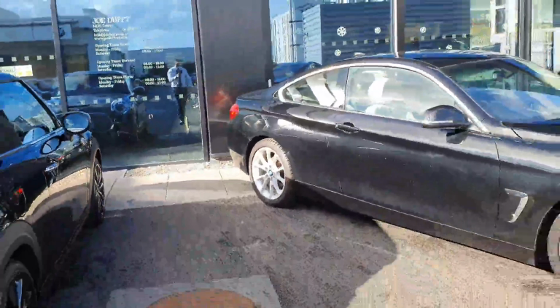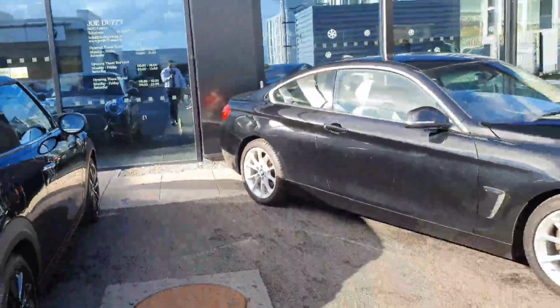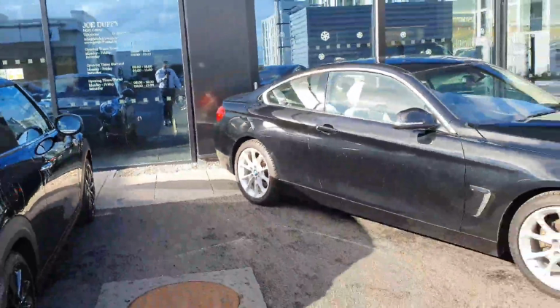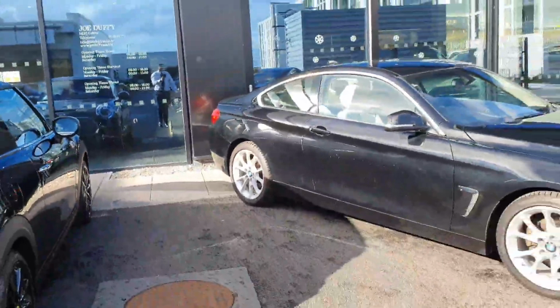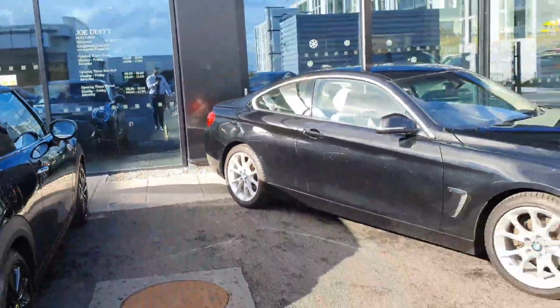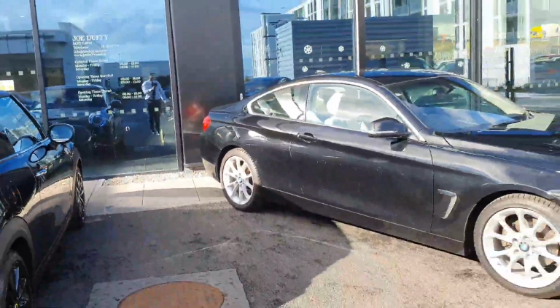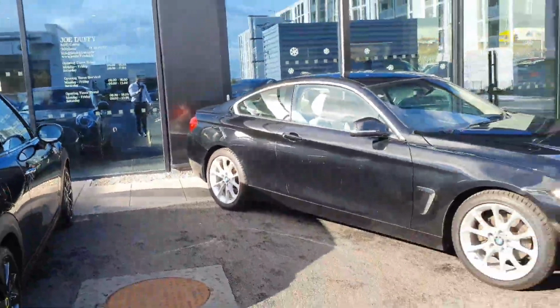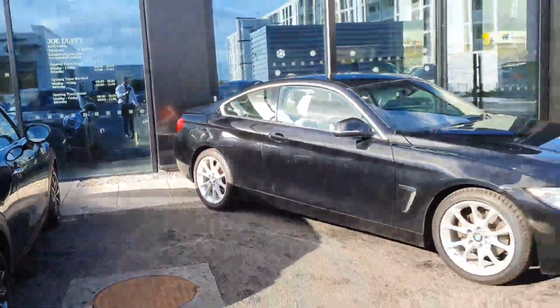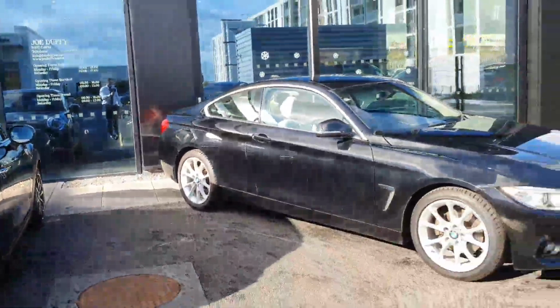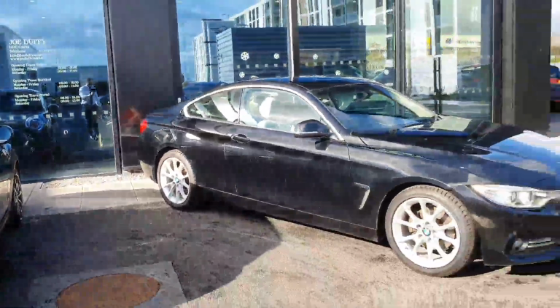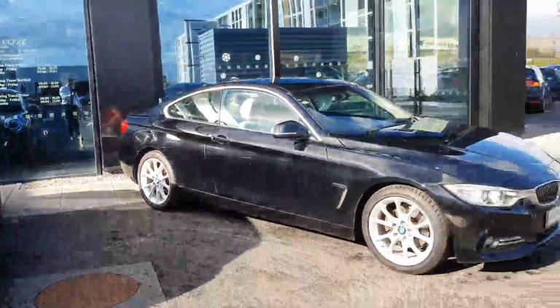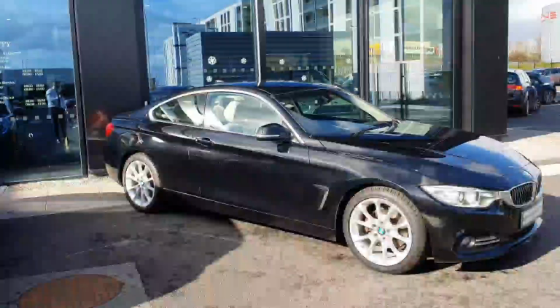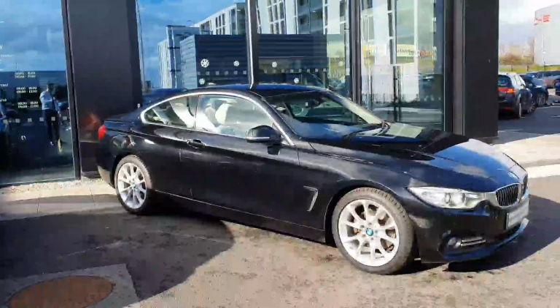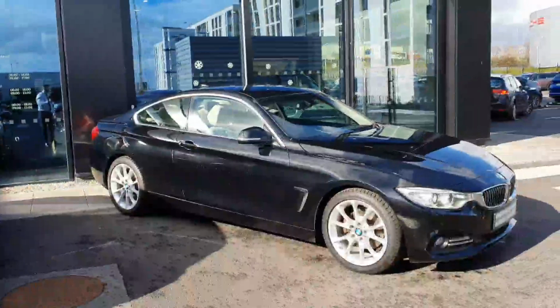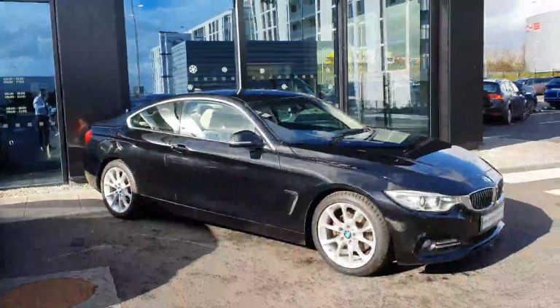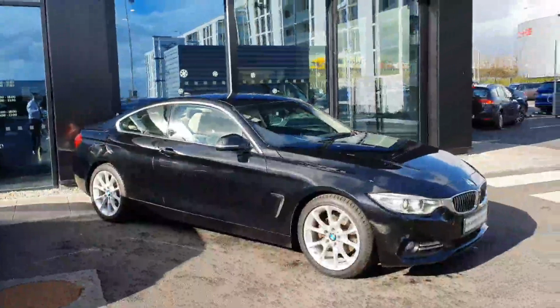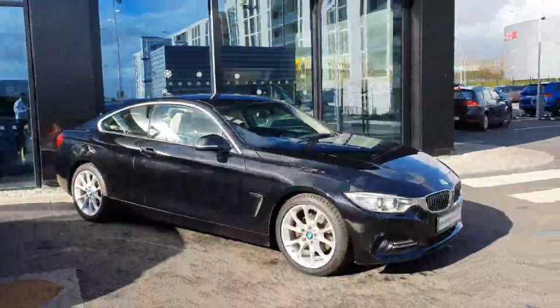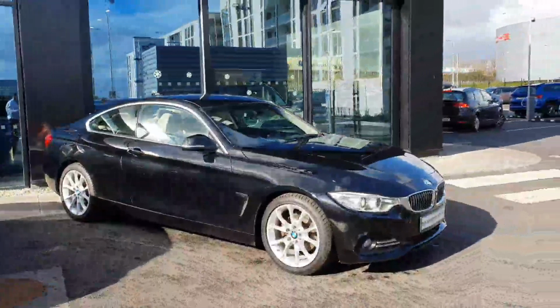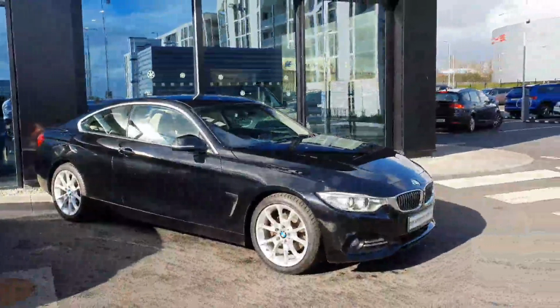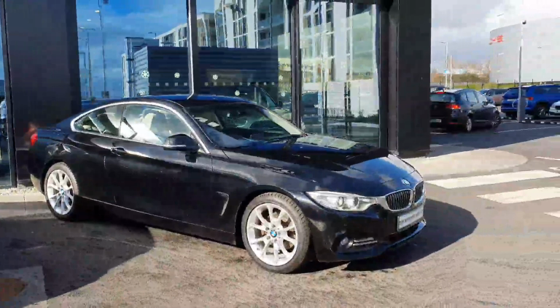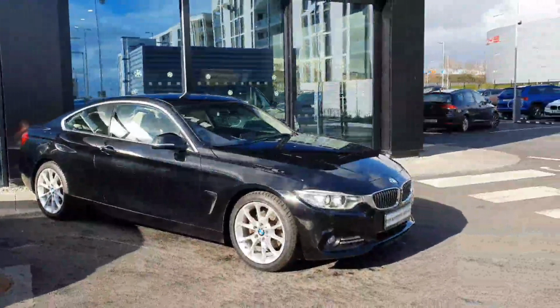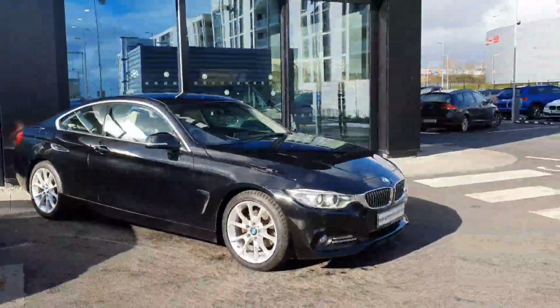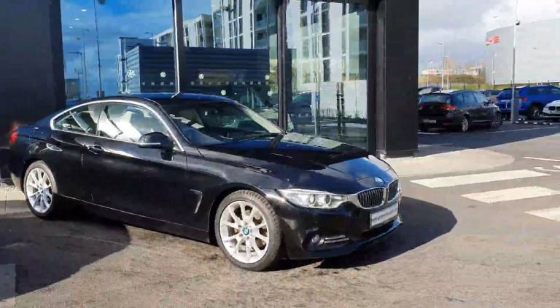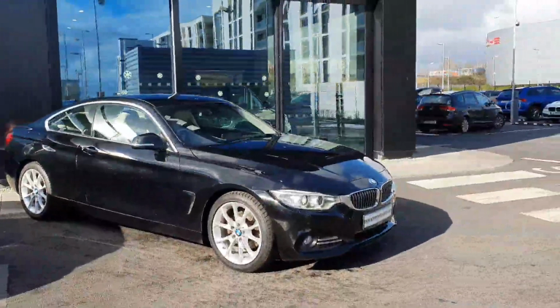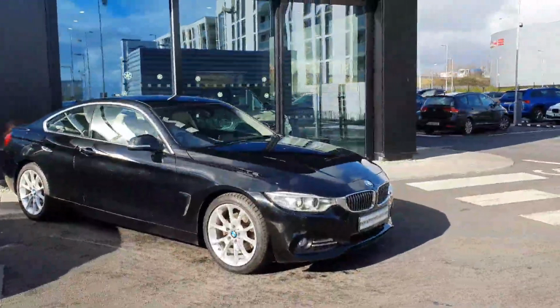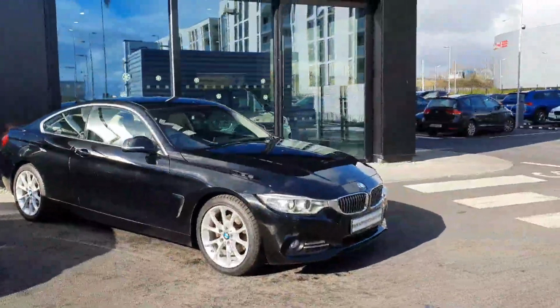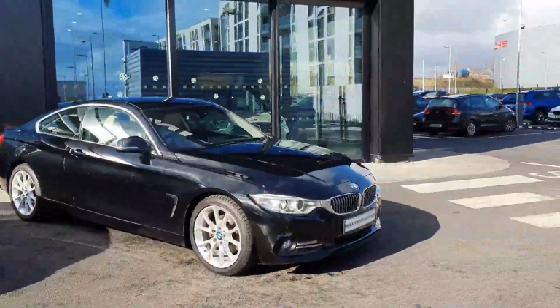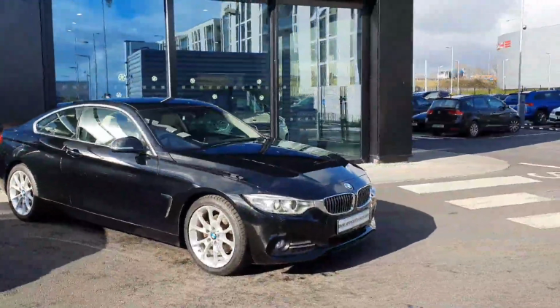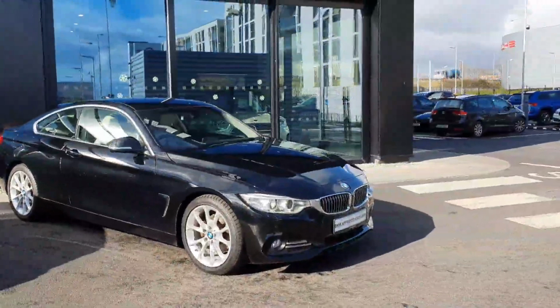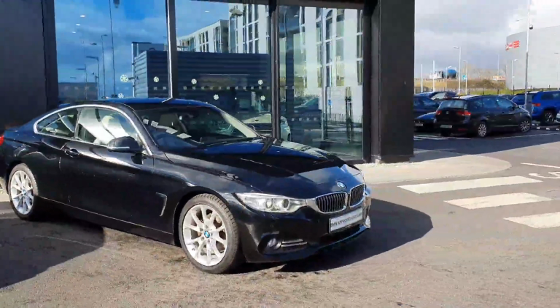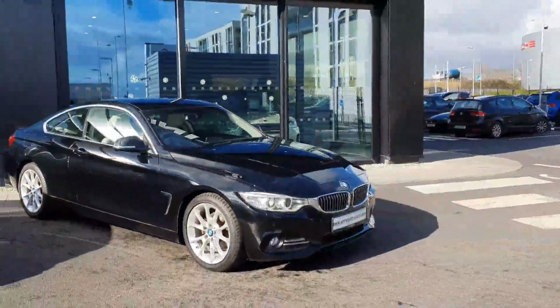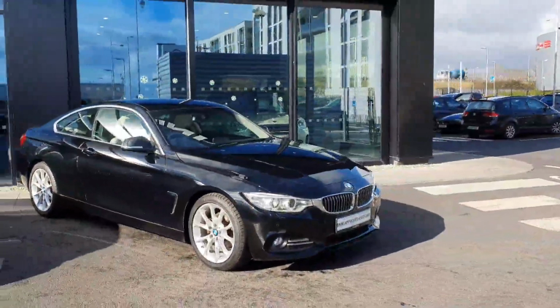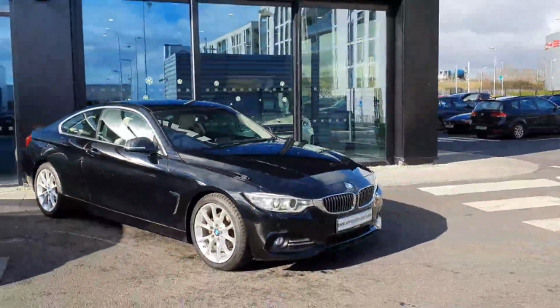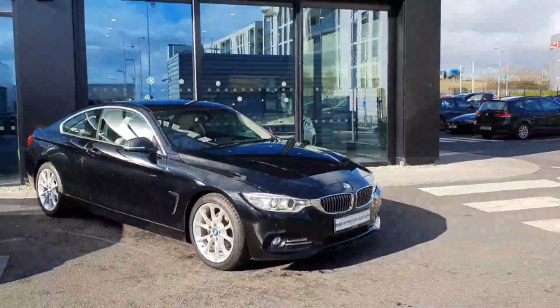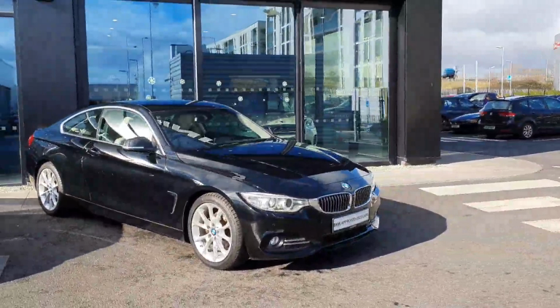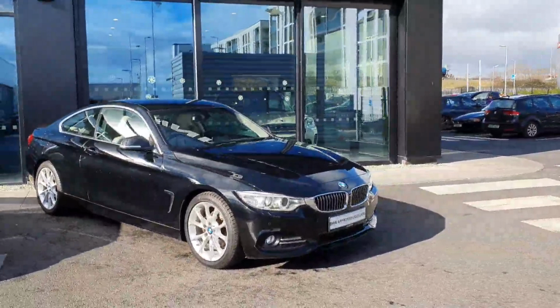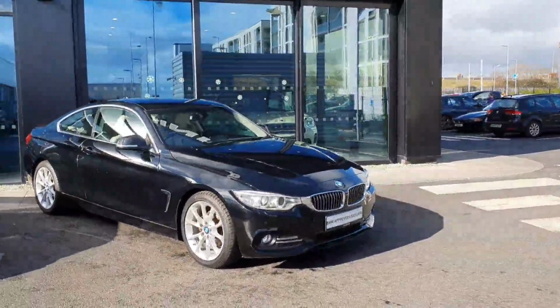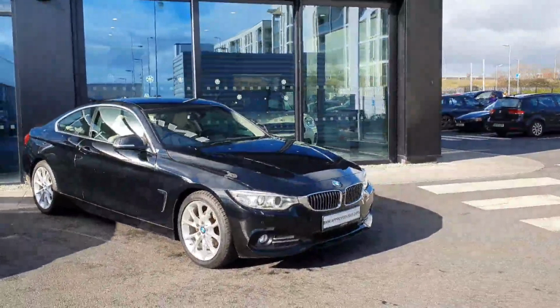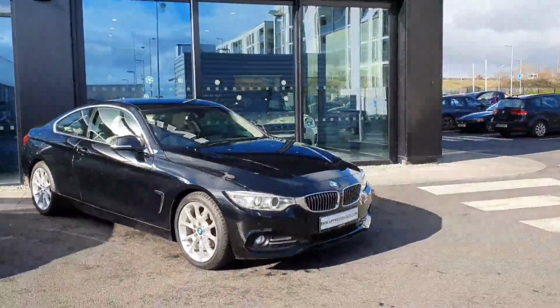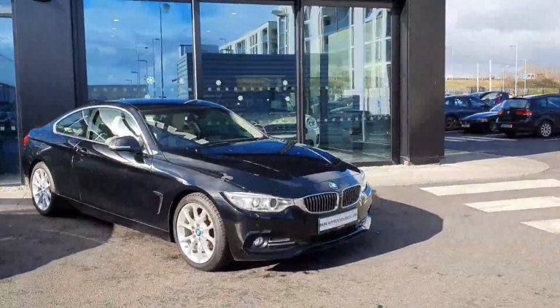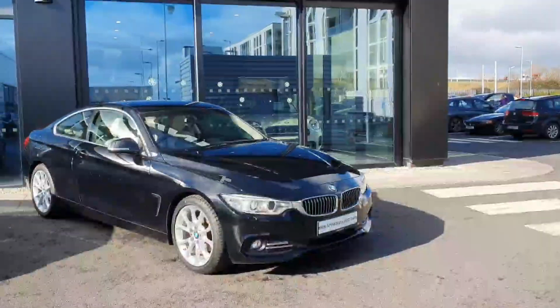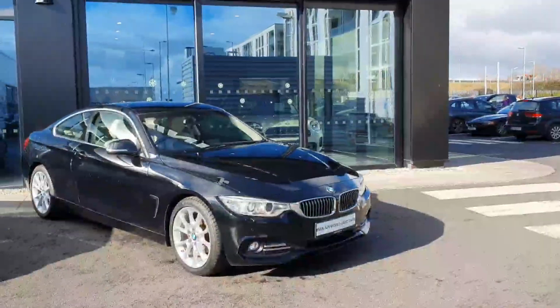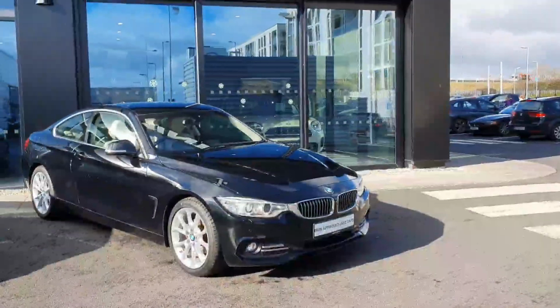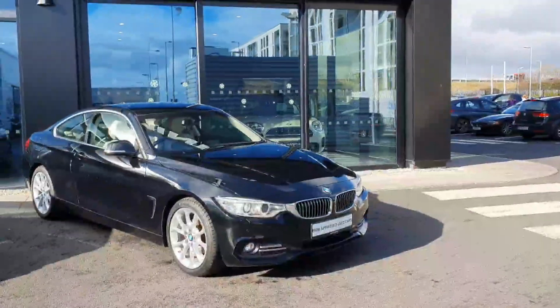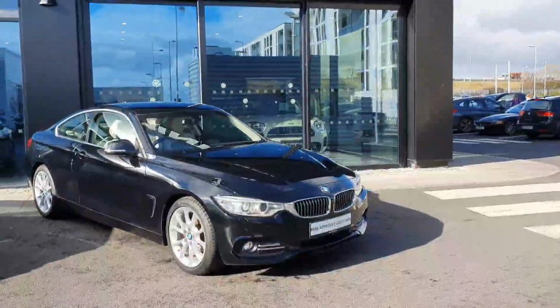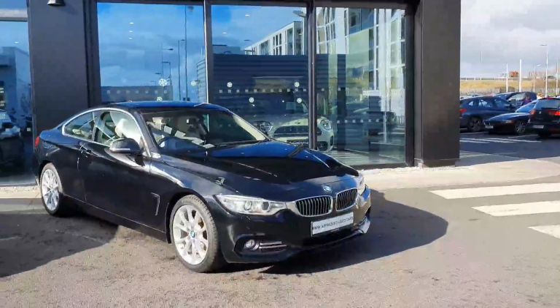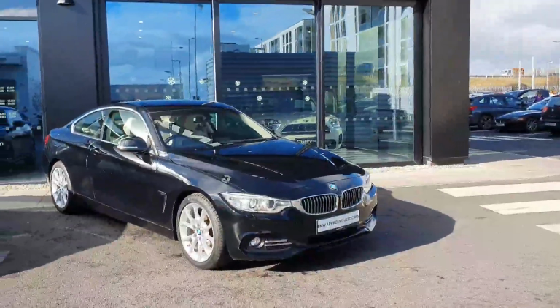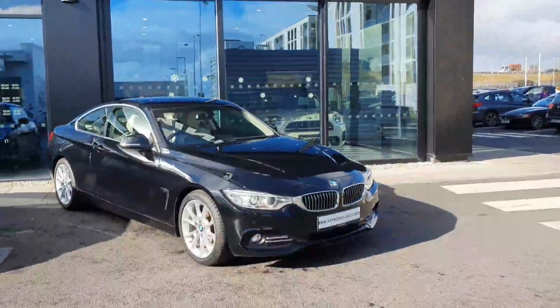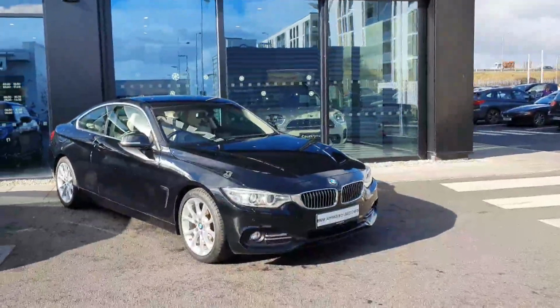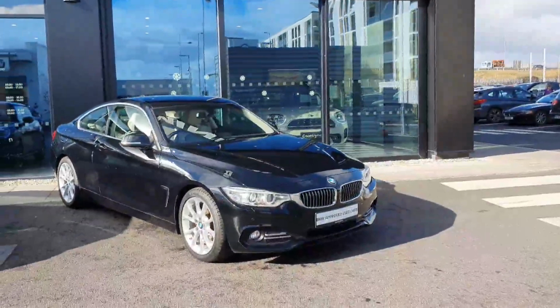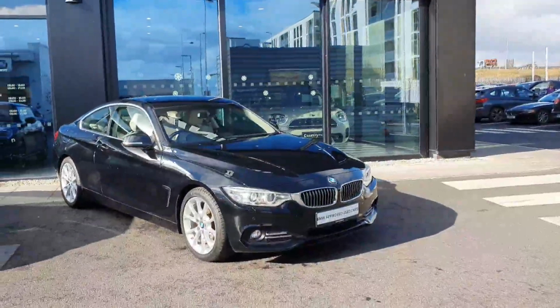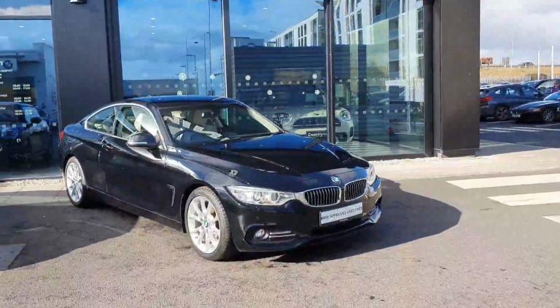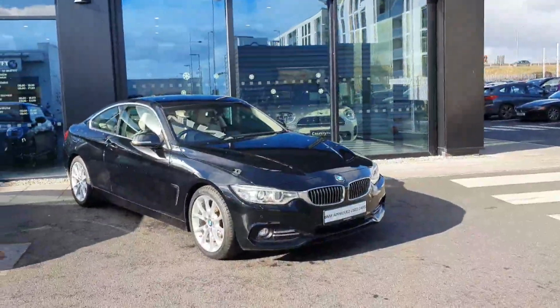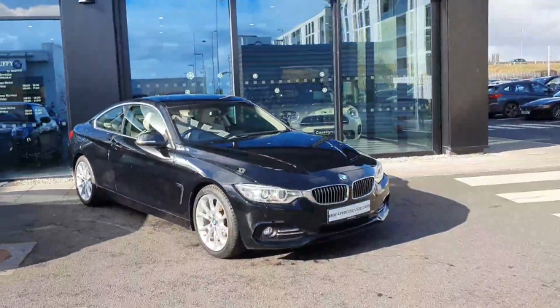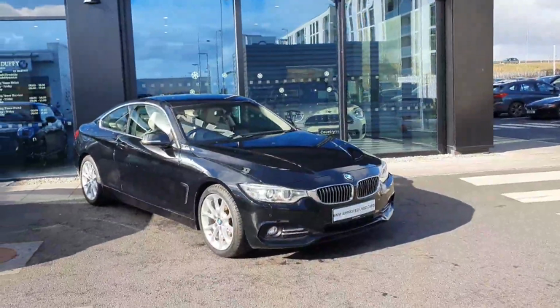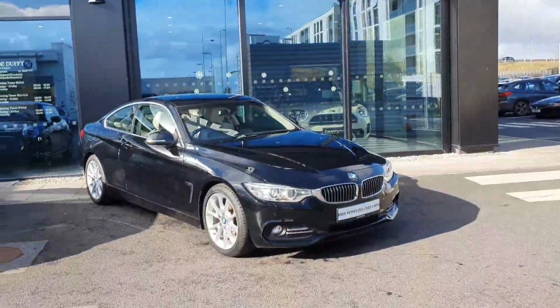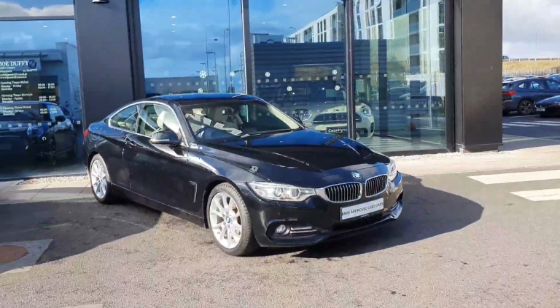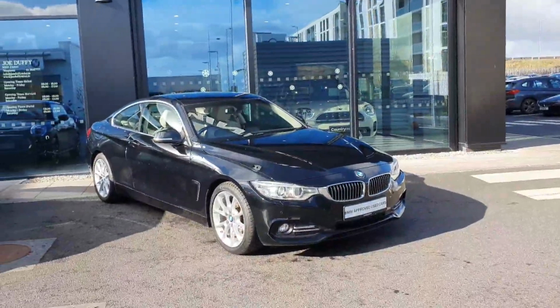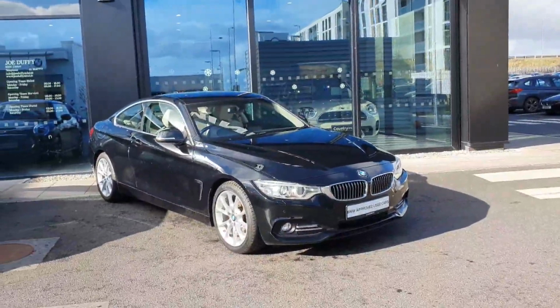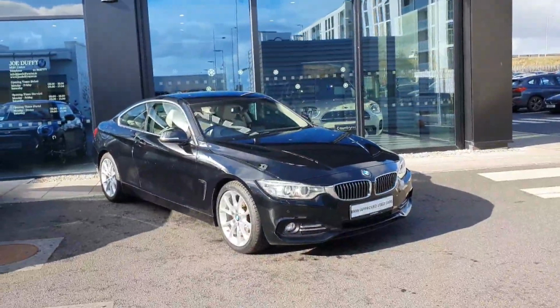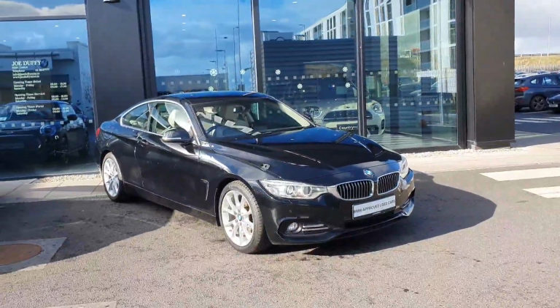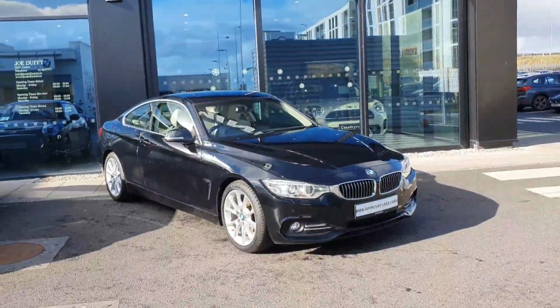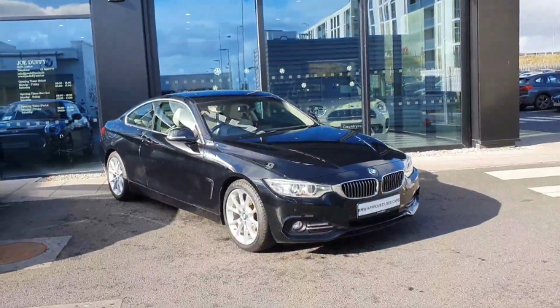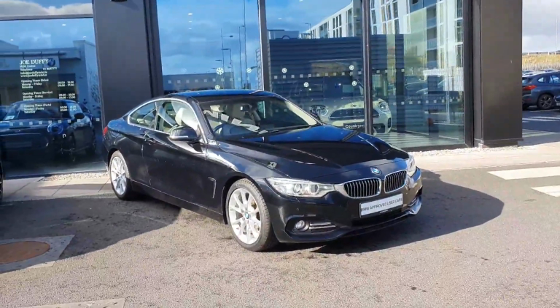So that's just a quick video on the car. If you have any further questions, please don't hesitate to contact us here at BMW Joe Duffy in Charlestown. Thank you.